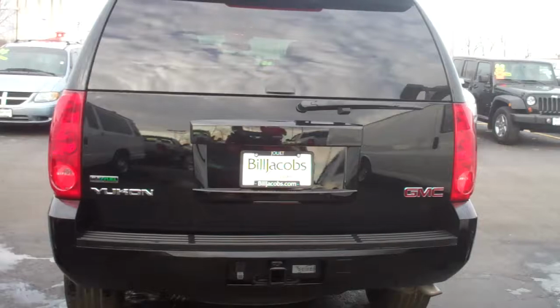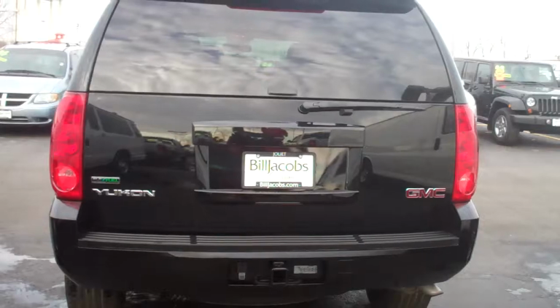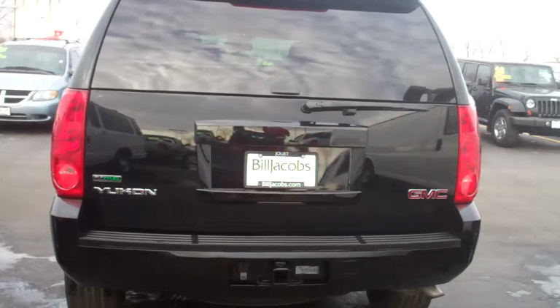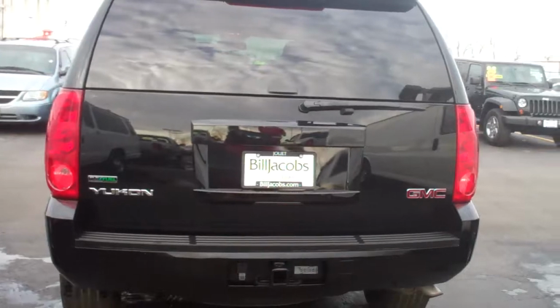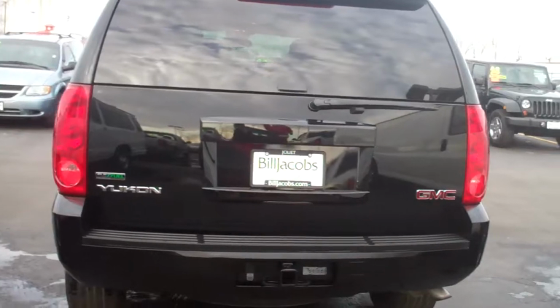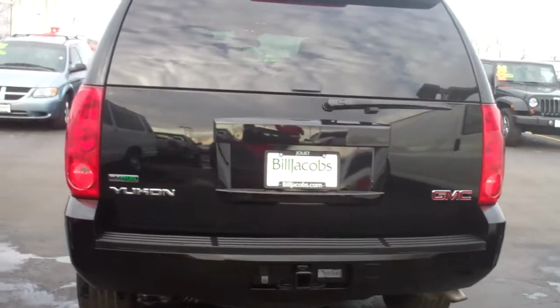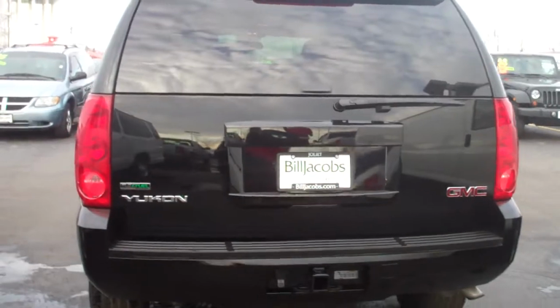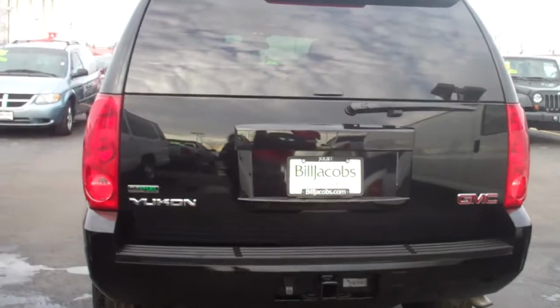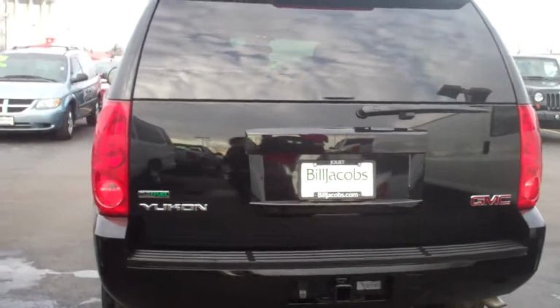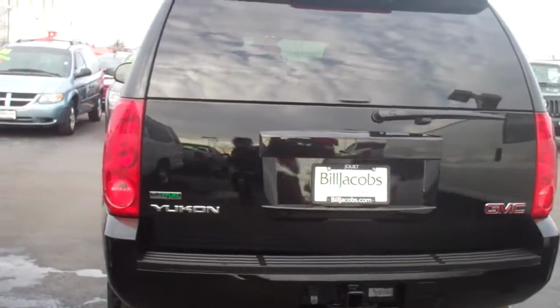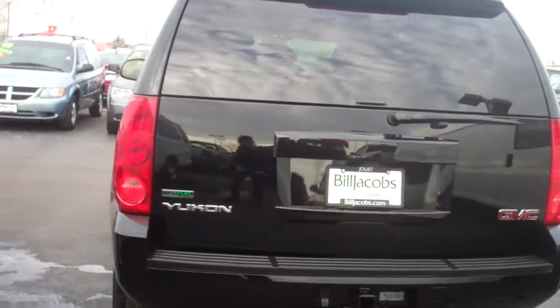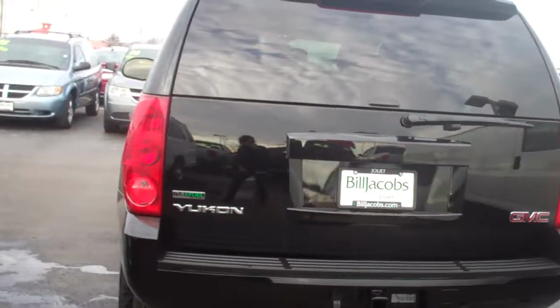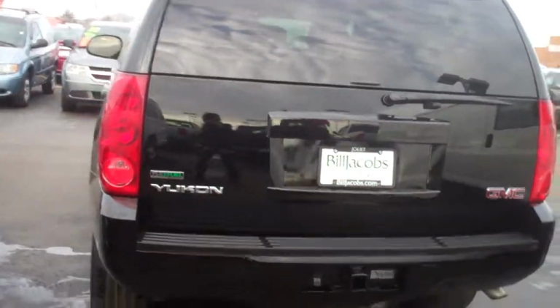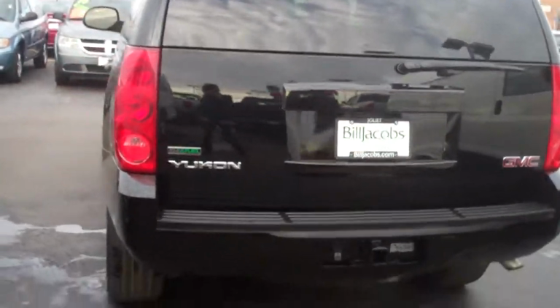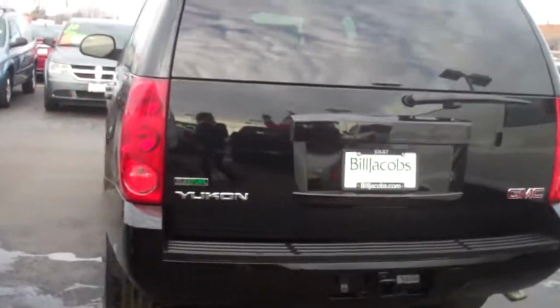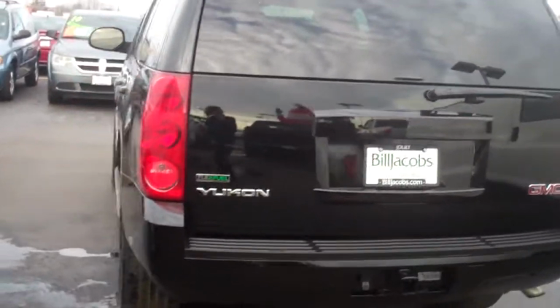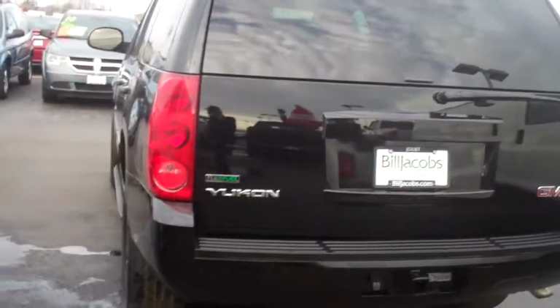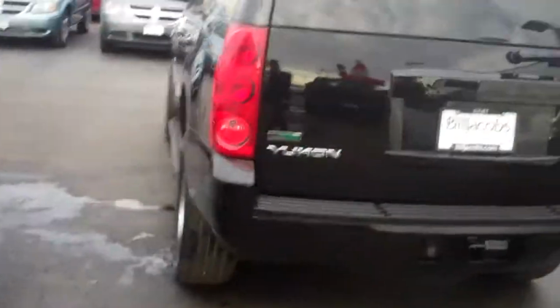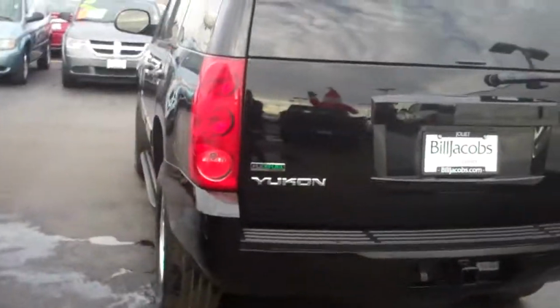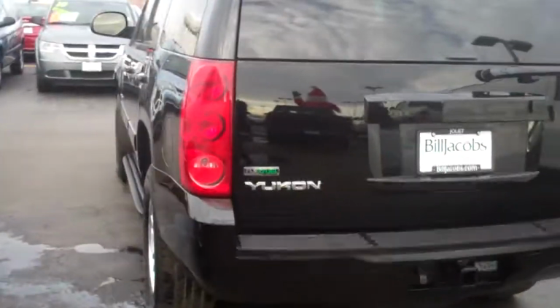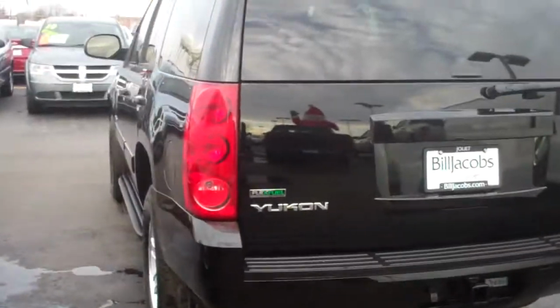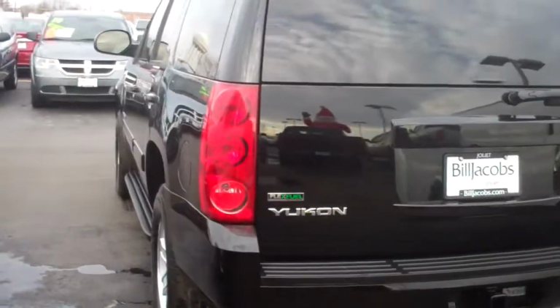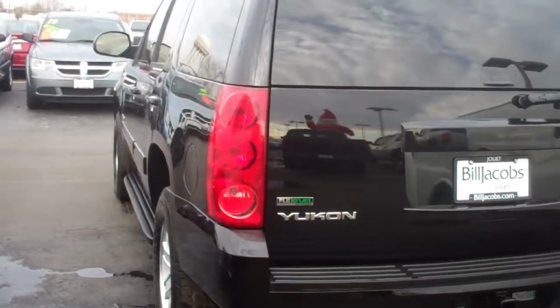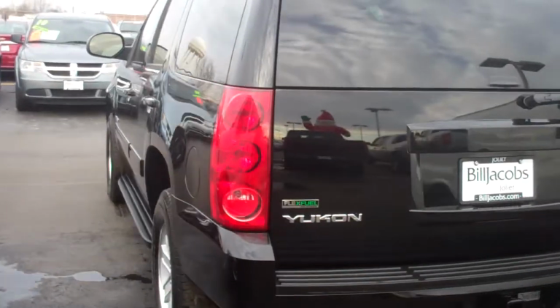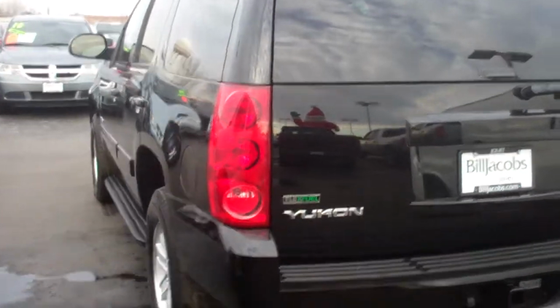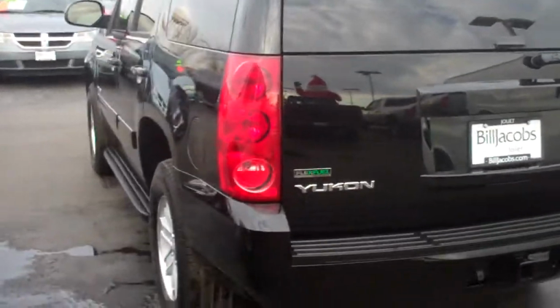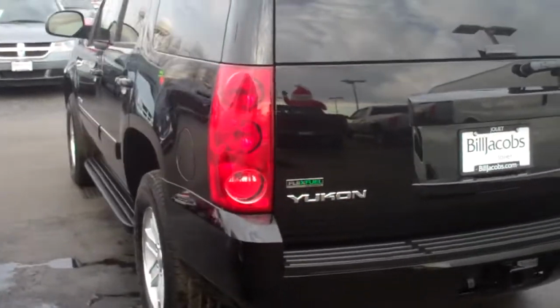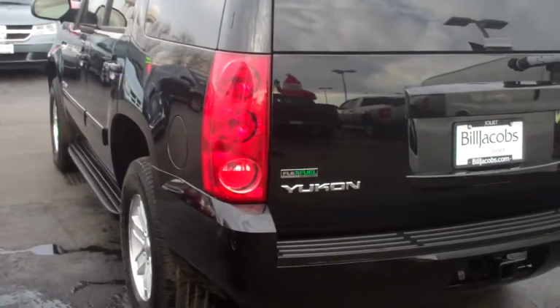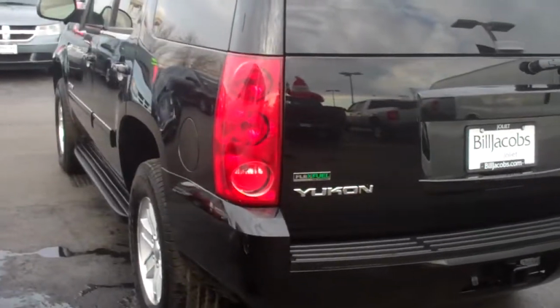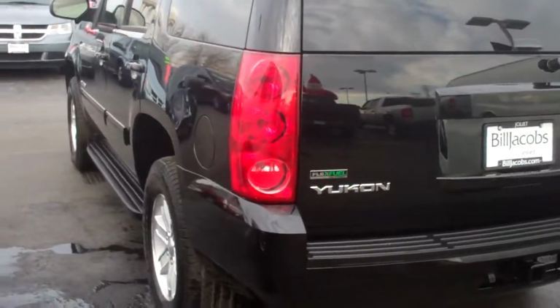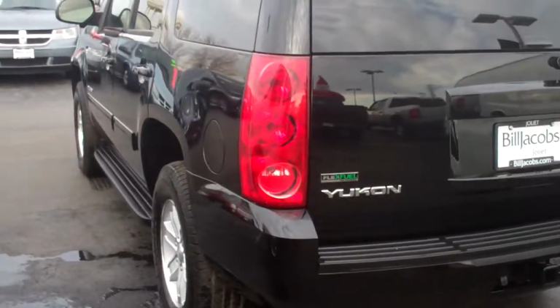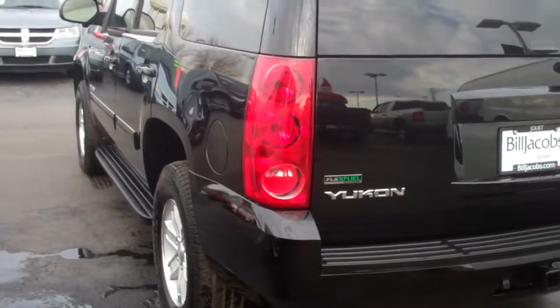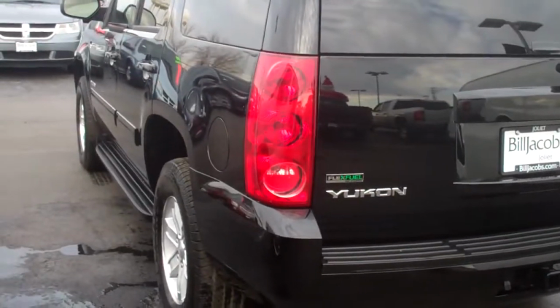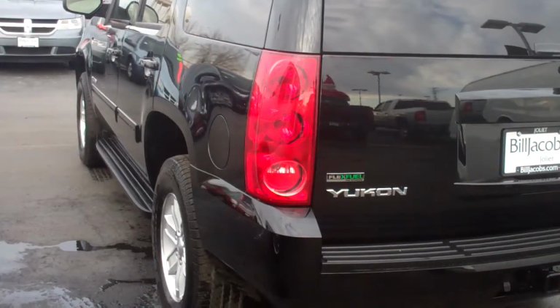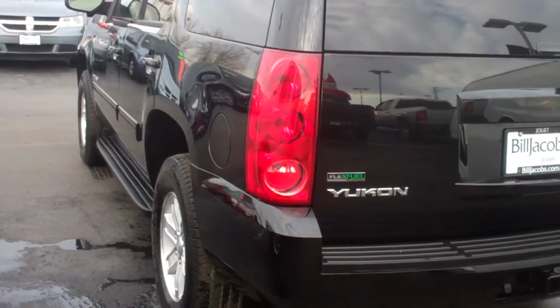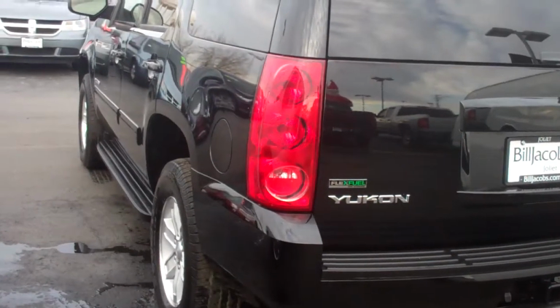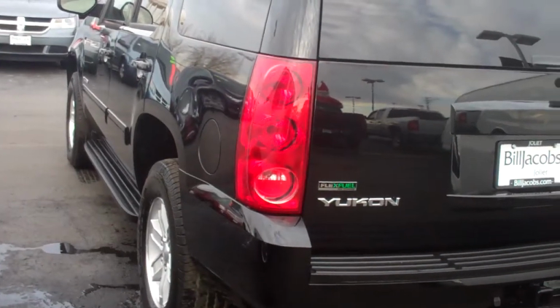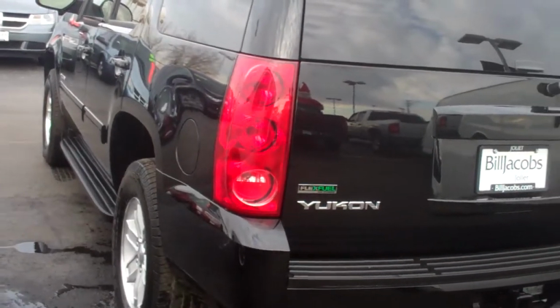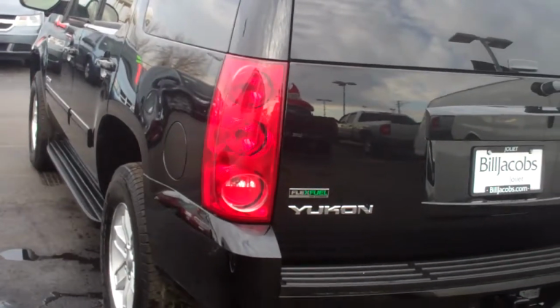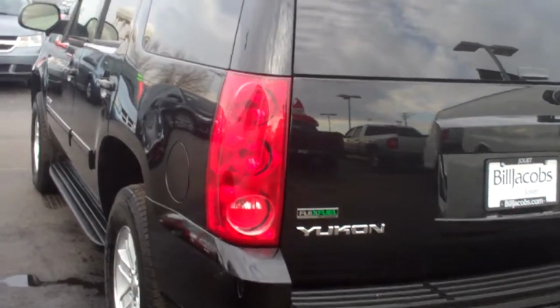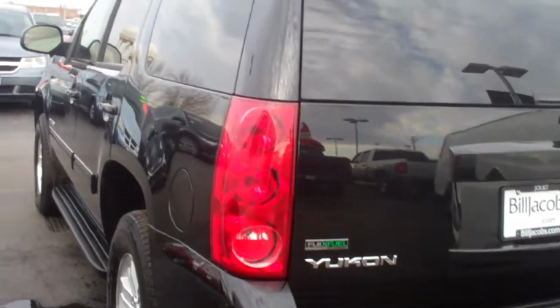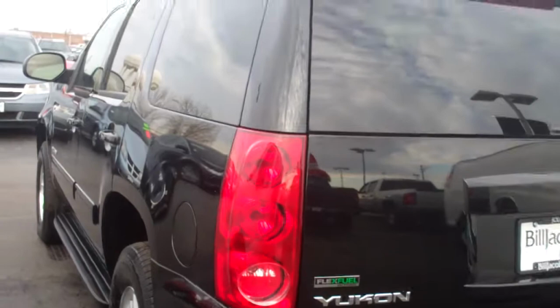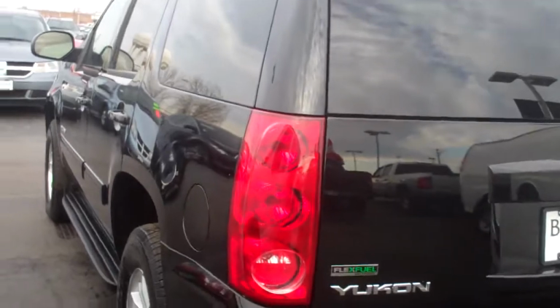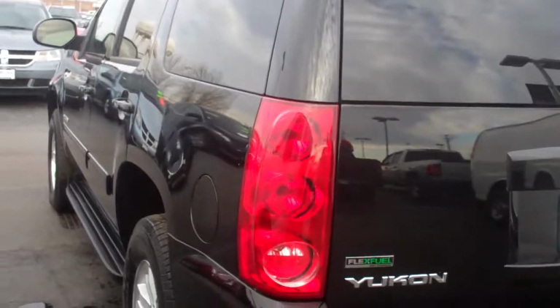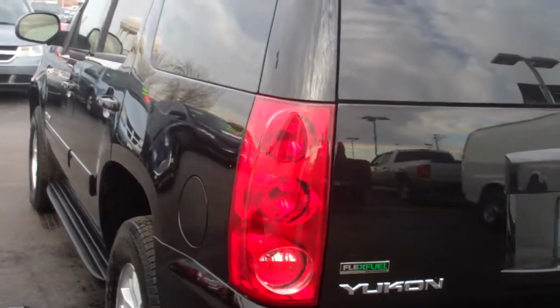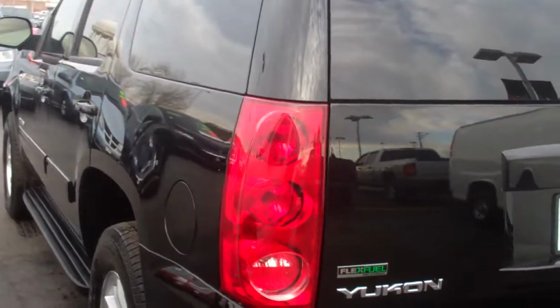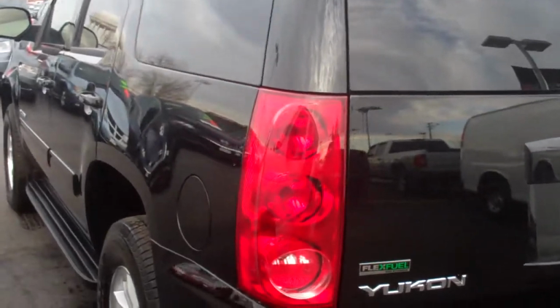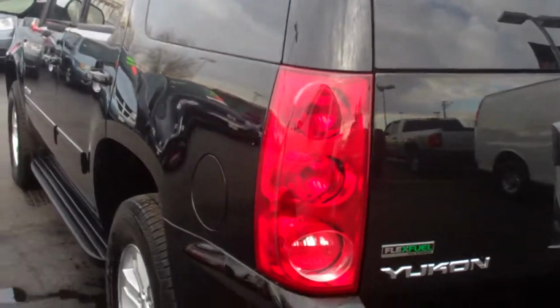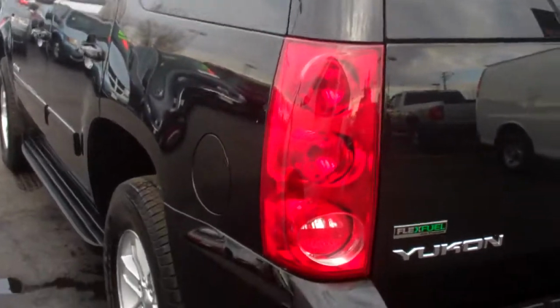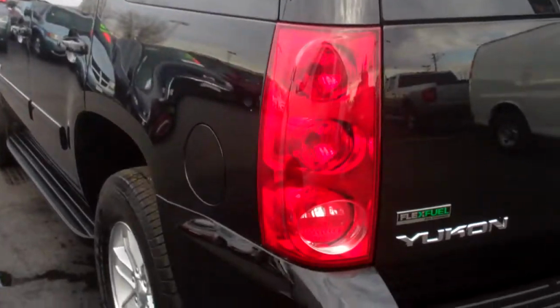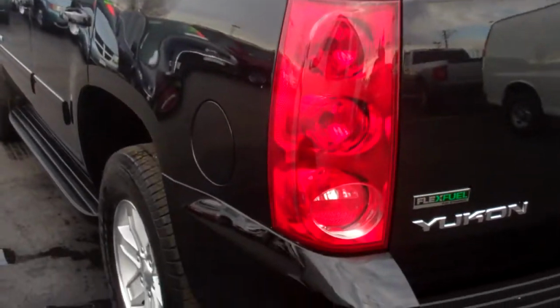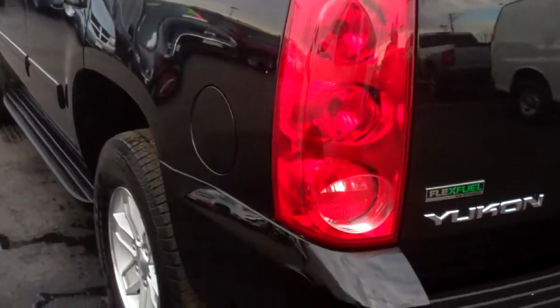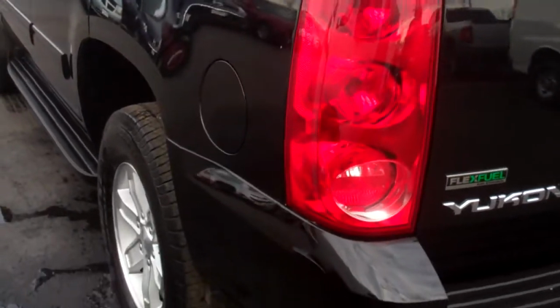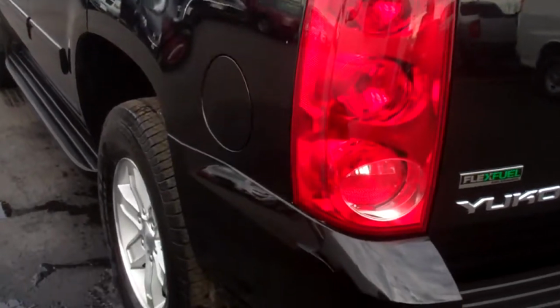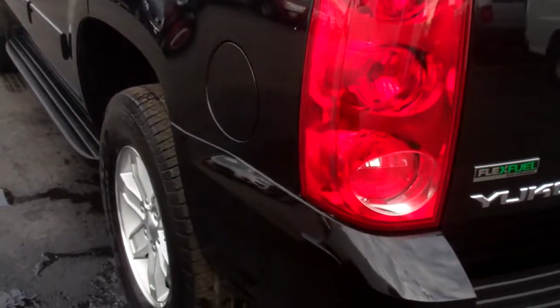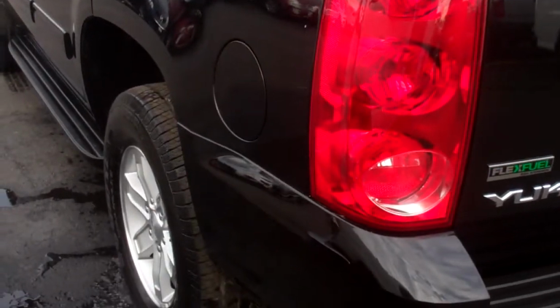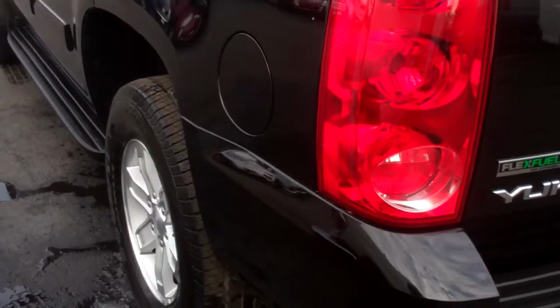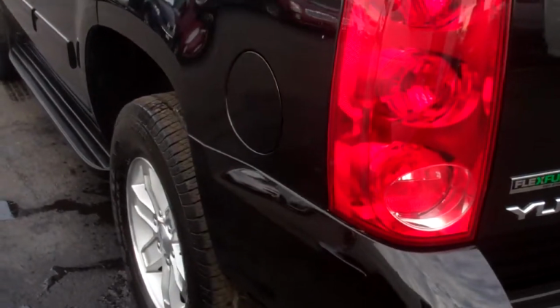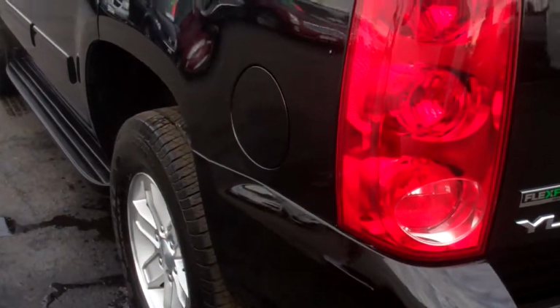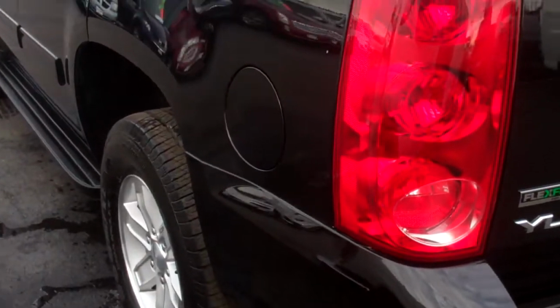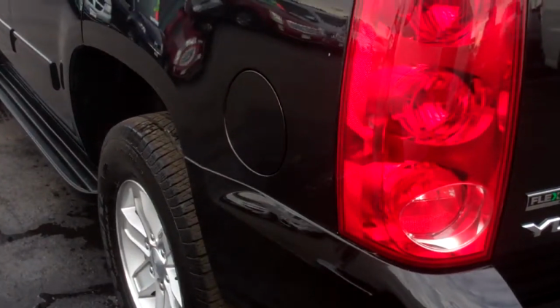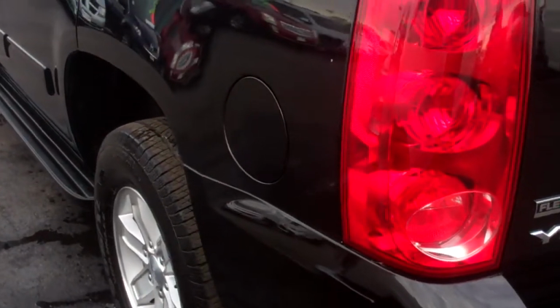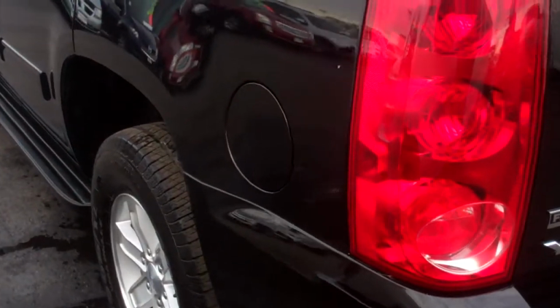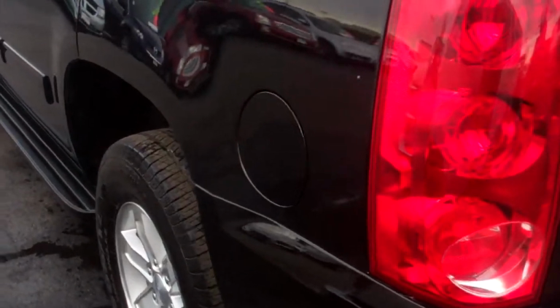Hey Khalid, this is Dana from Bill Jacobs in Joliet shooting you a quick detailed video walk around of this 2011 Yukon for you.